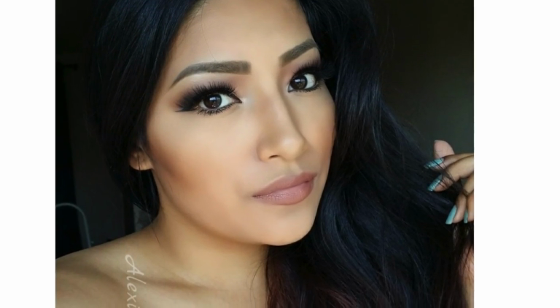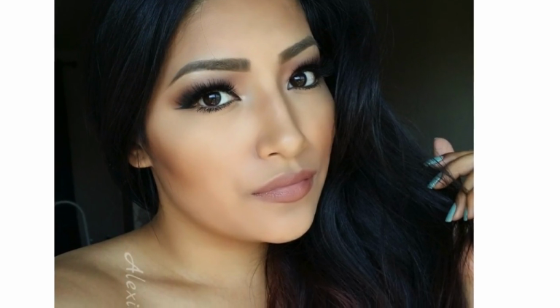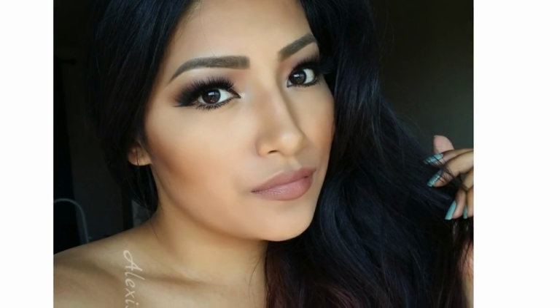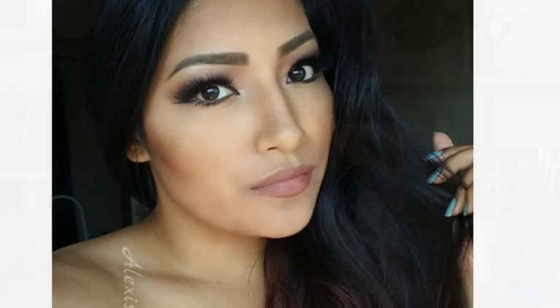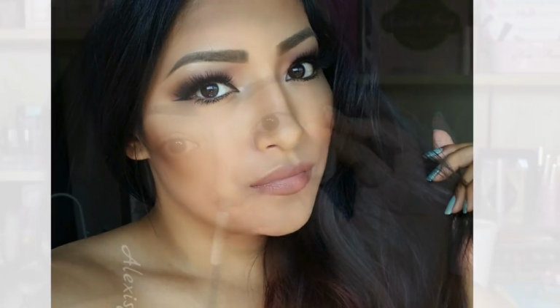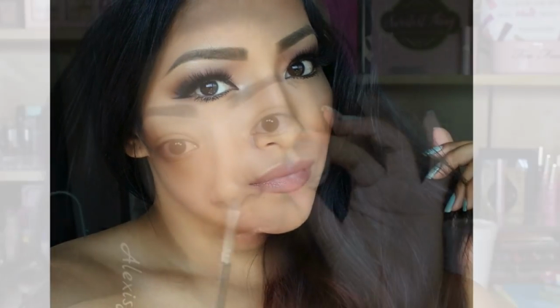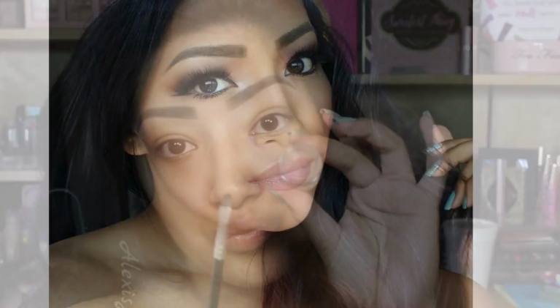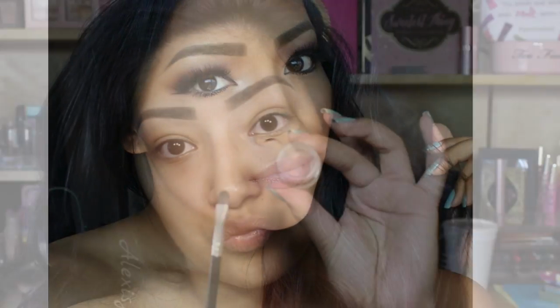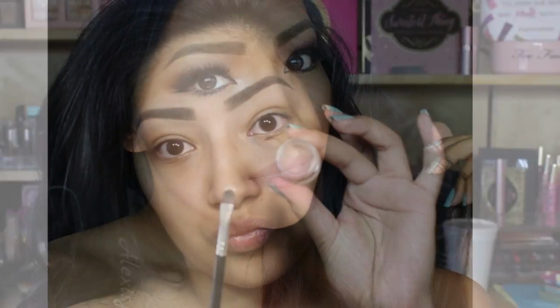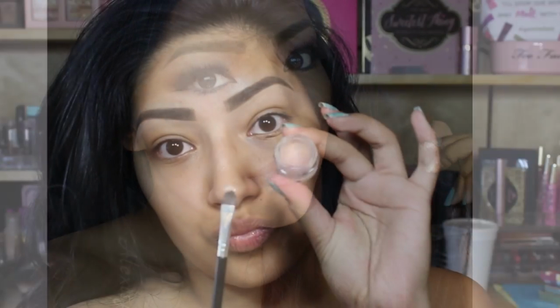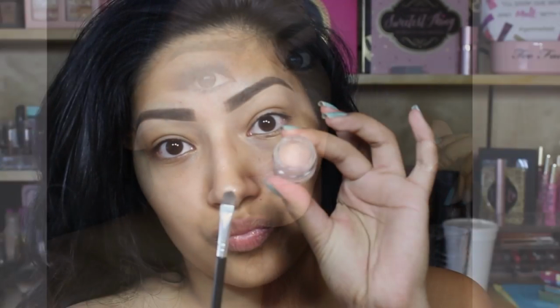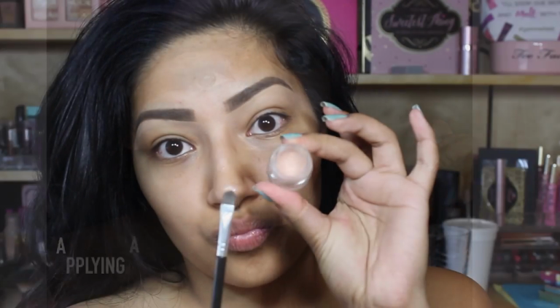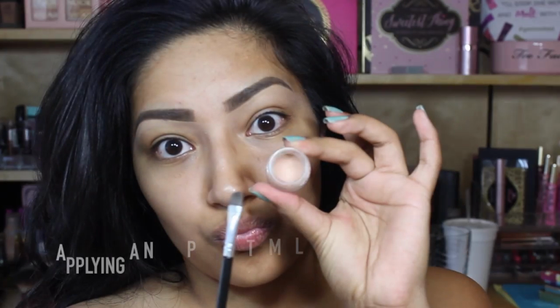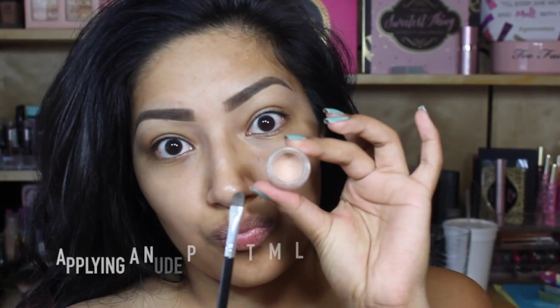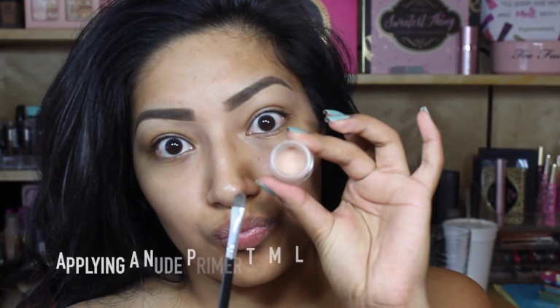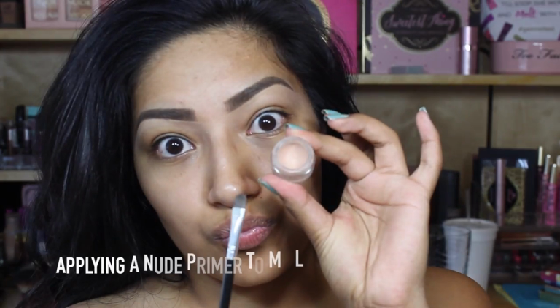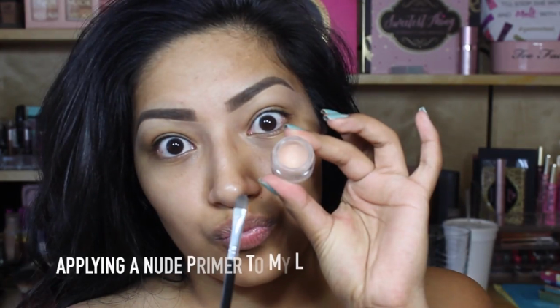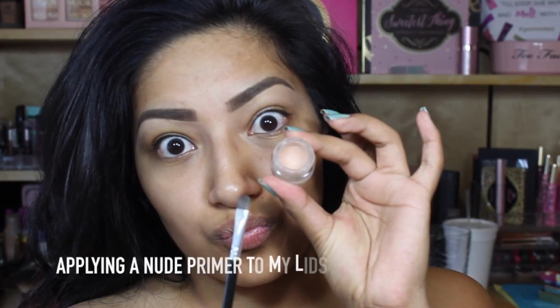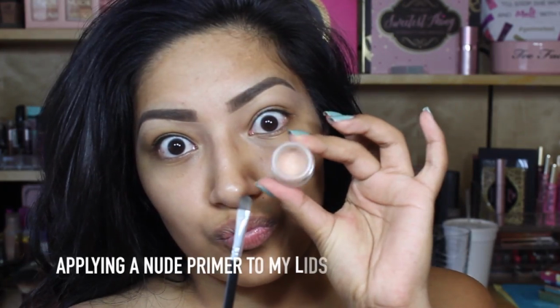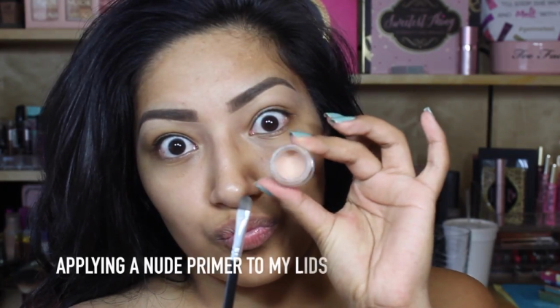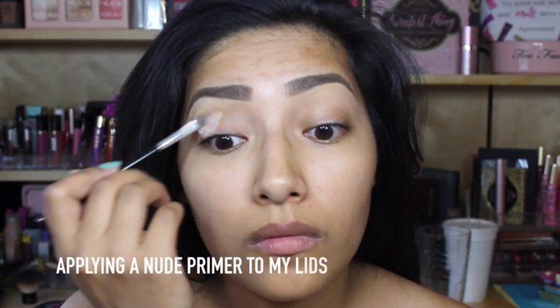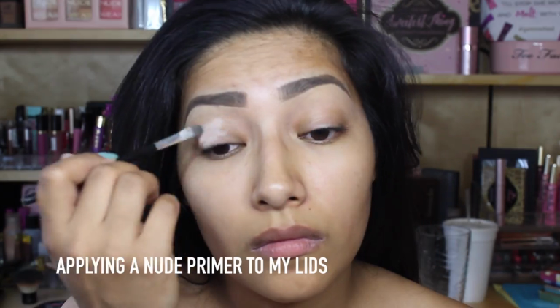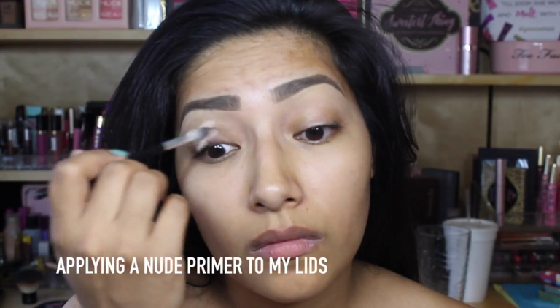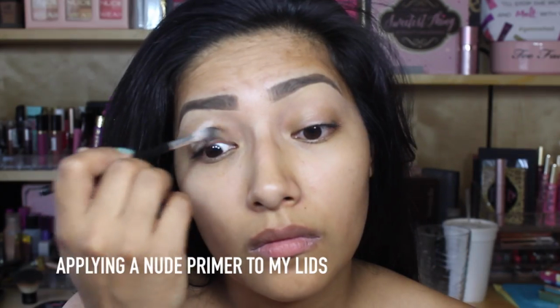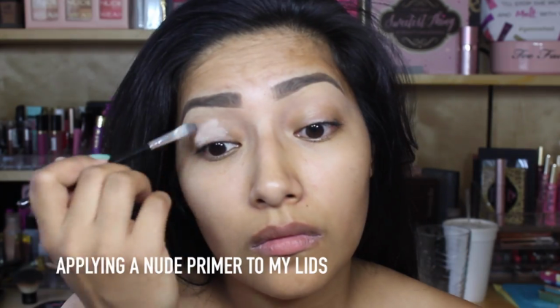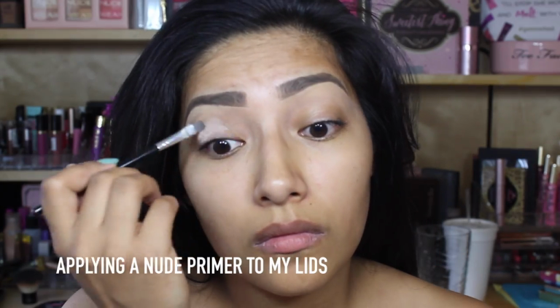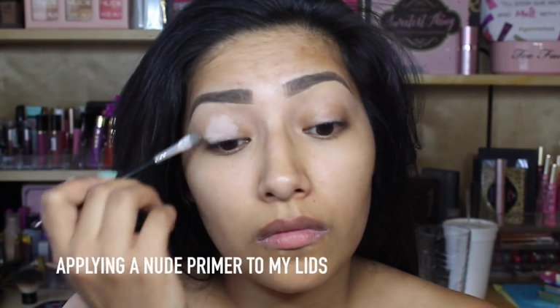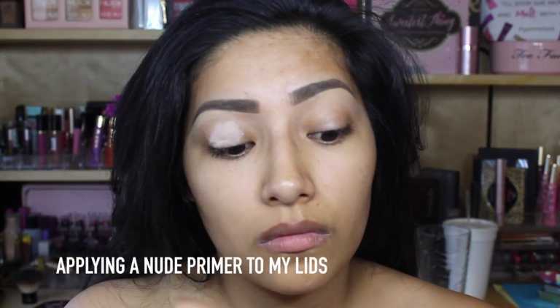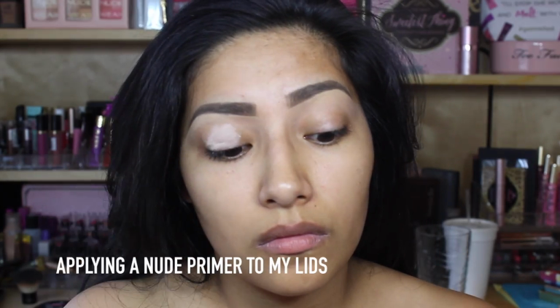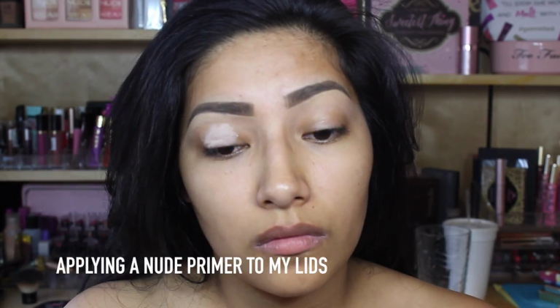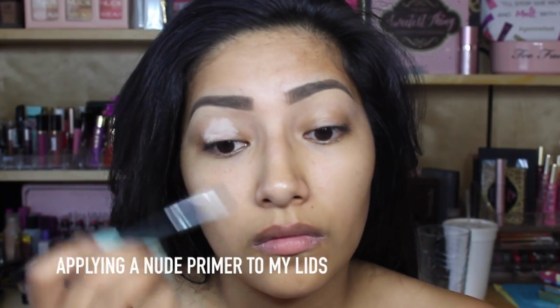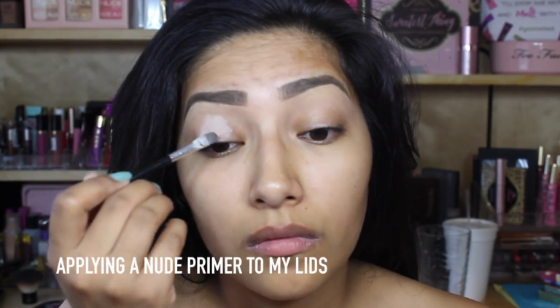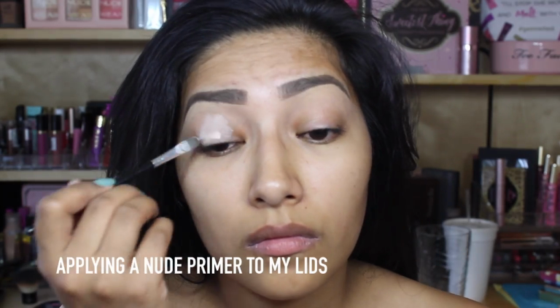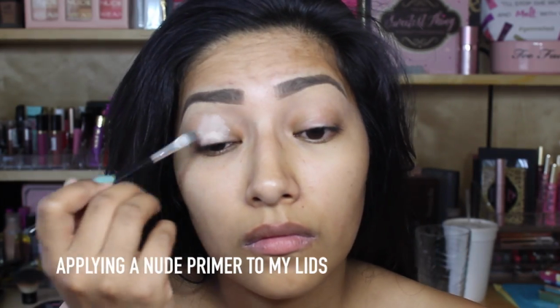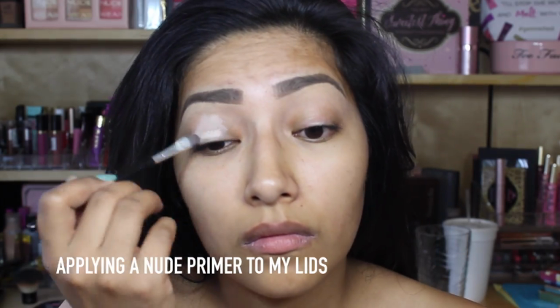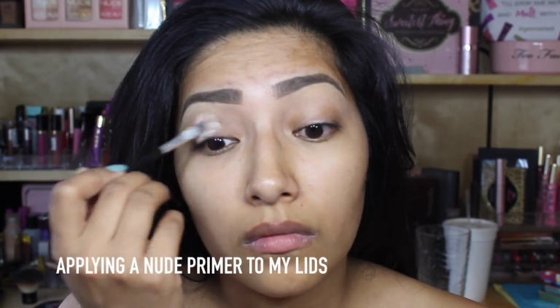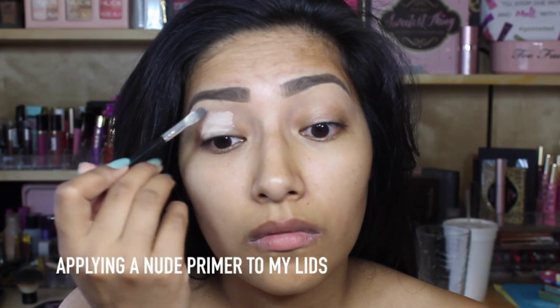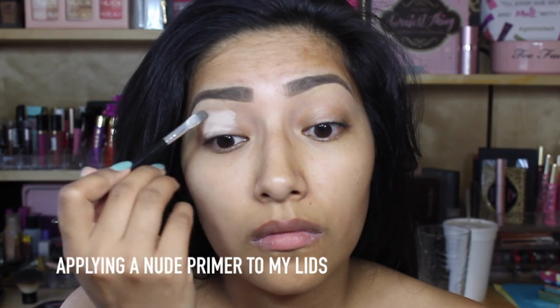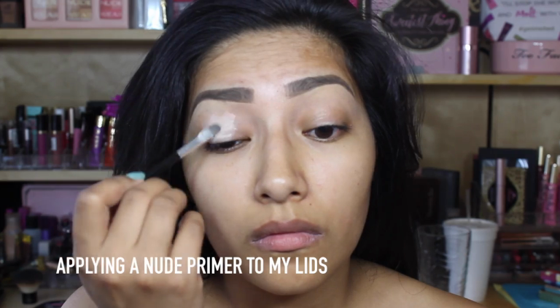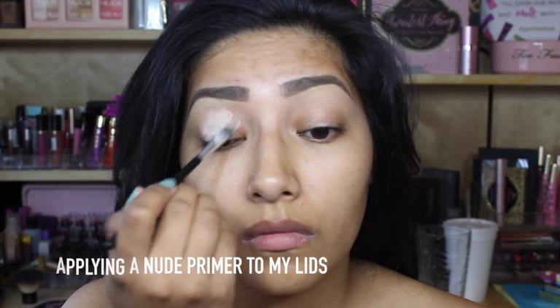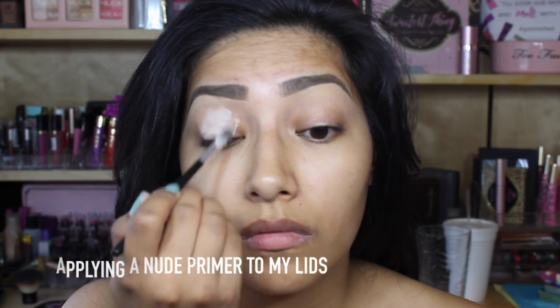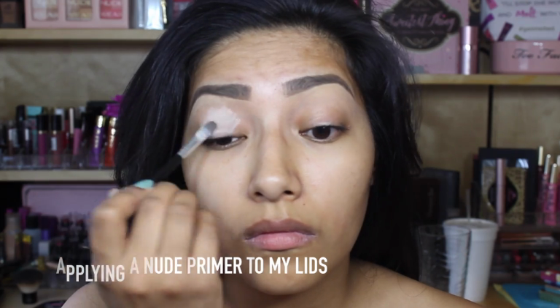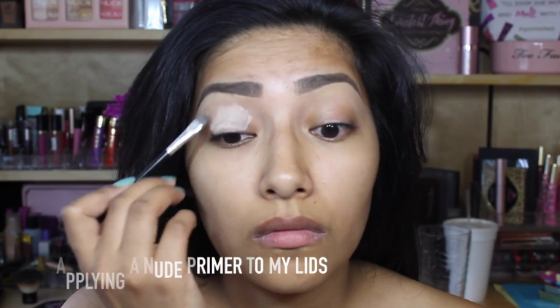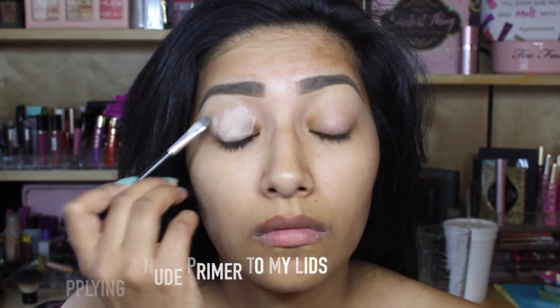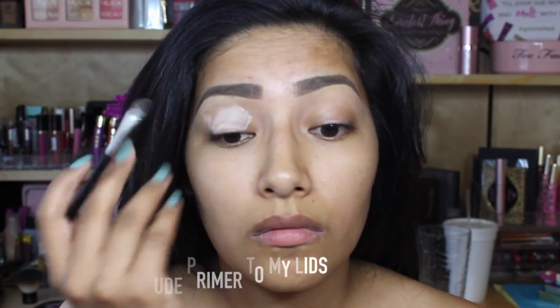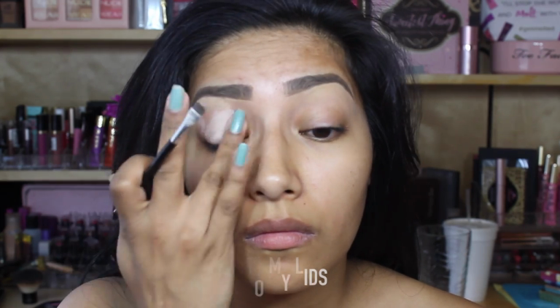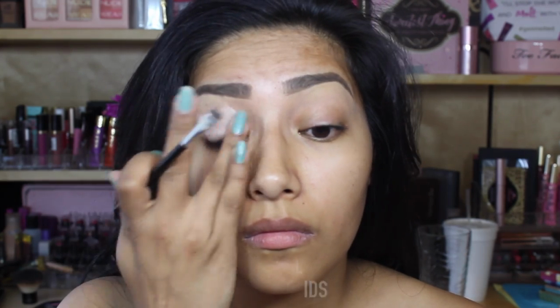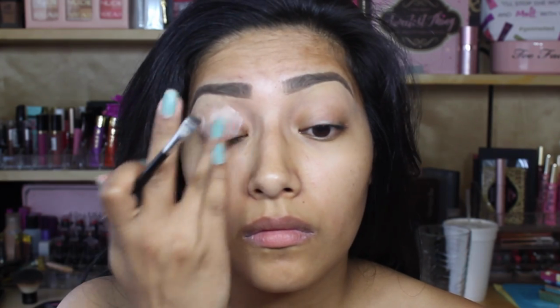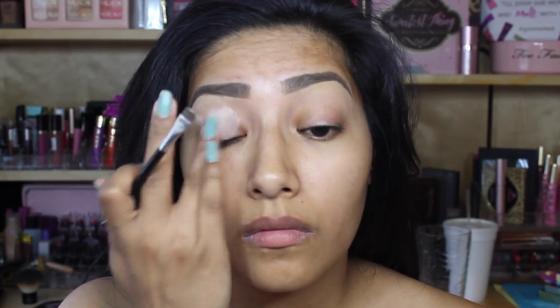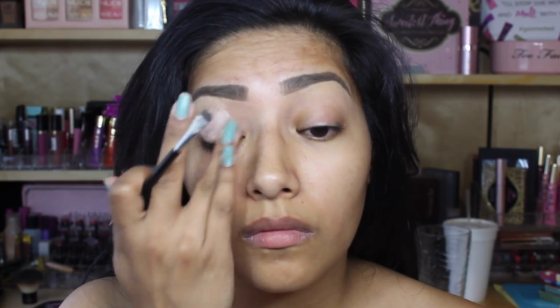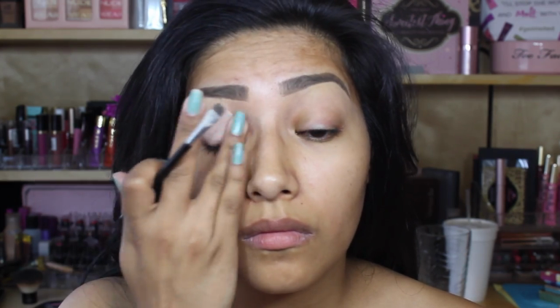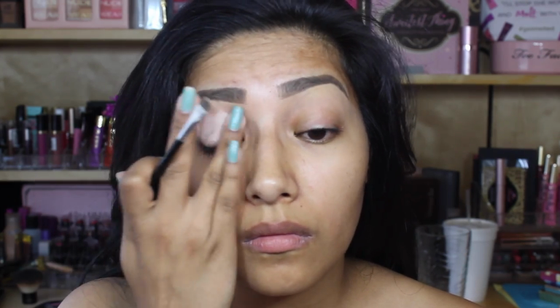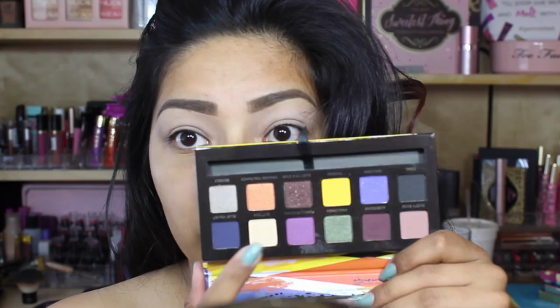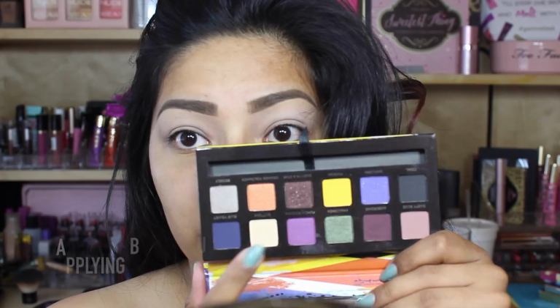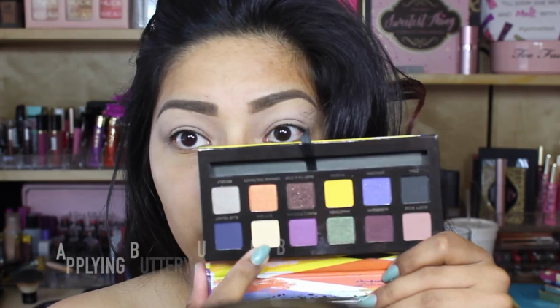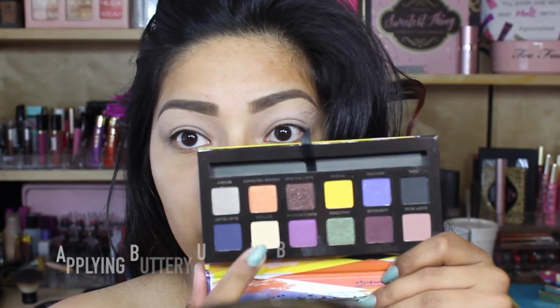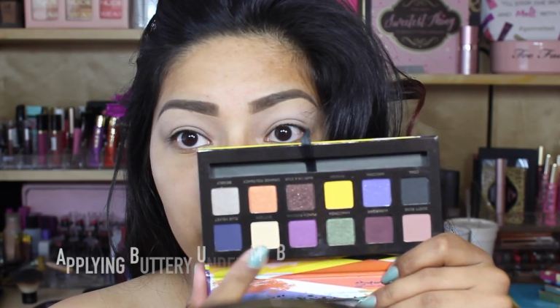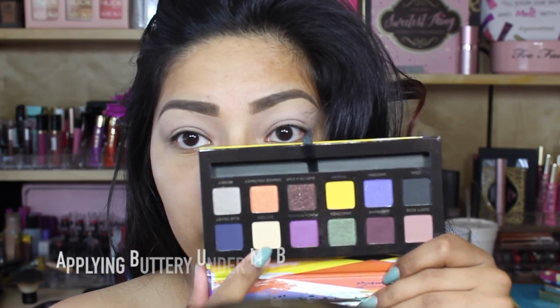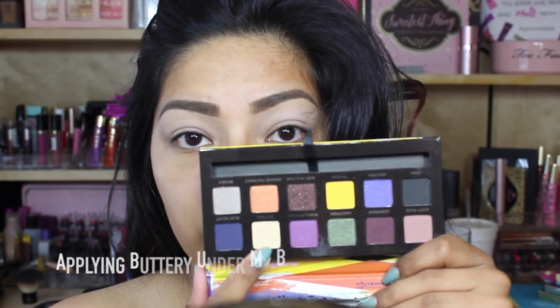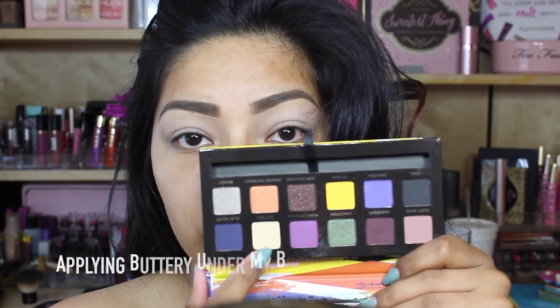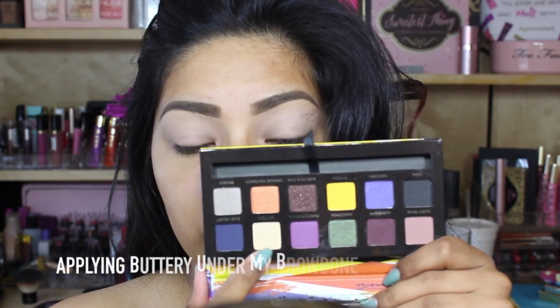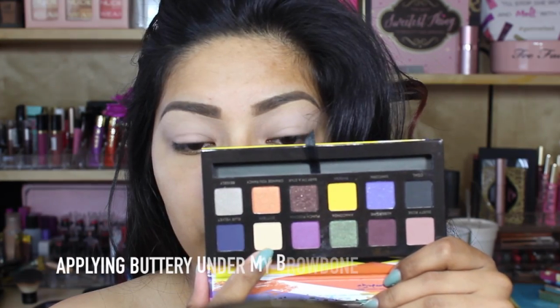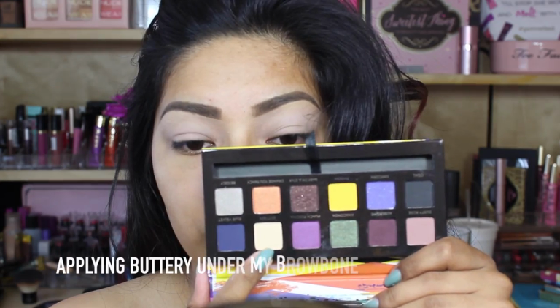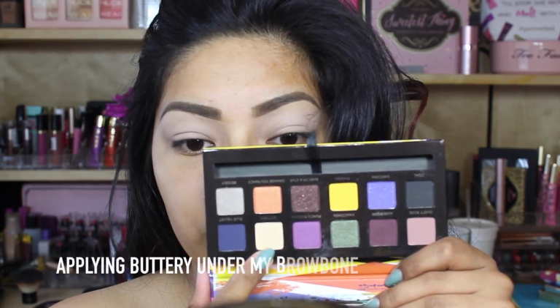Hey YouTube! Going in with a nude eye primer, I'm going to apply this all over my lid so that the eyeshadows last all day.